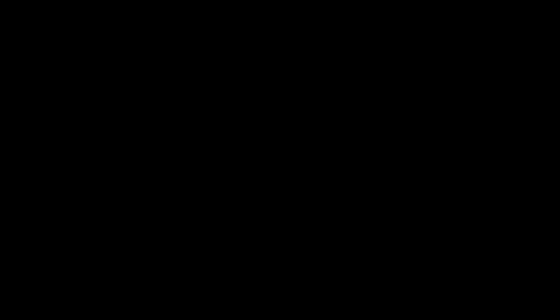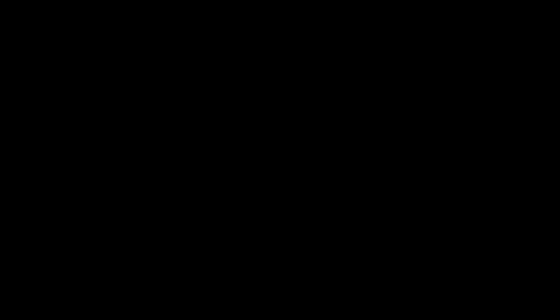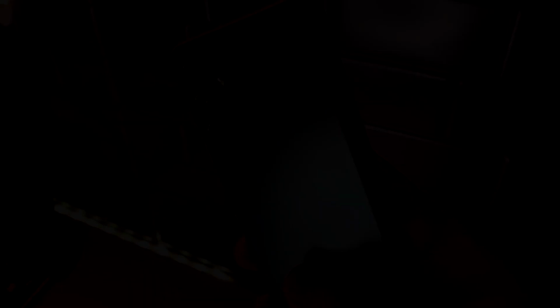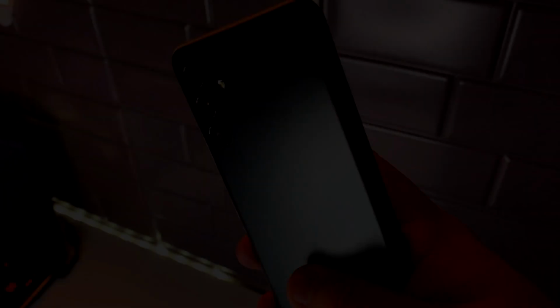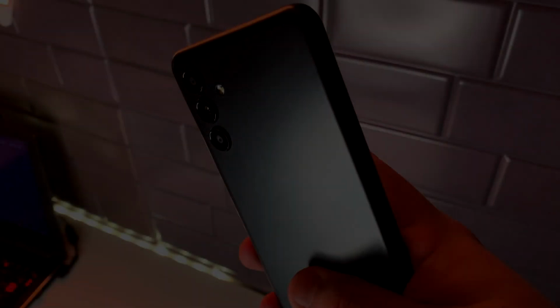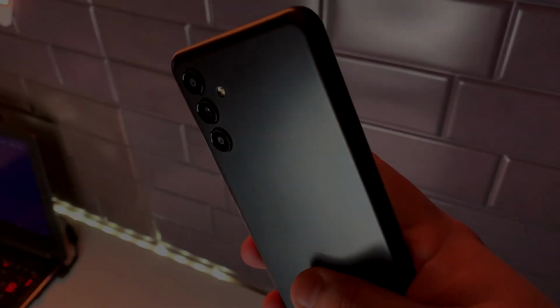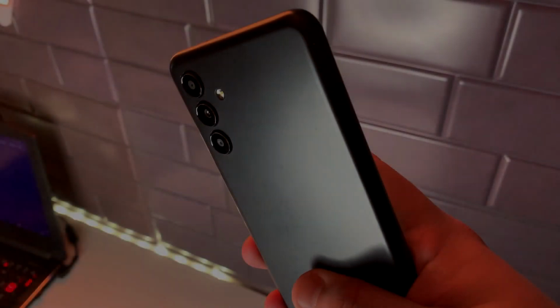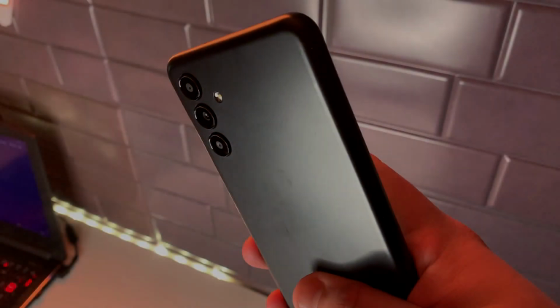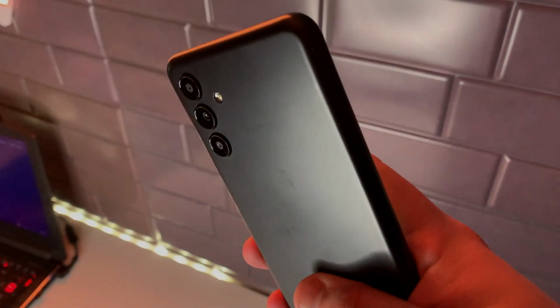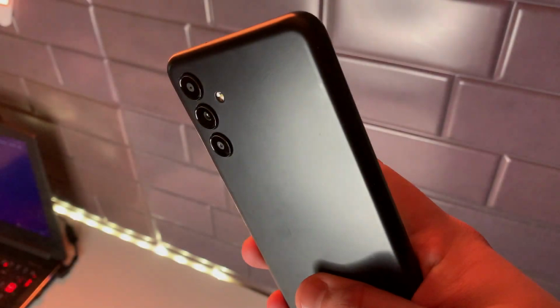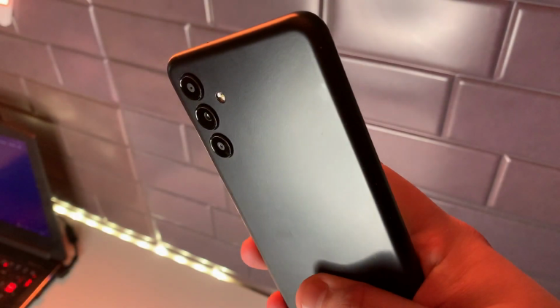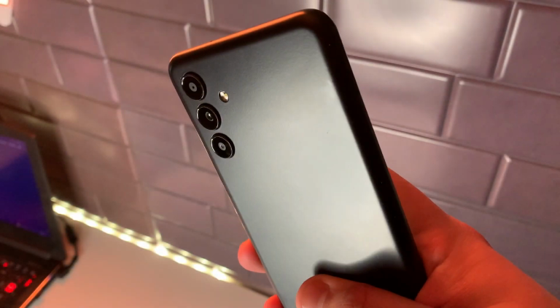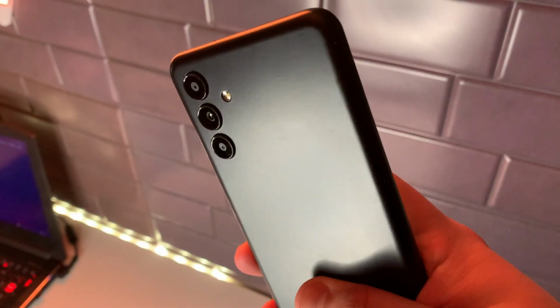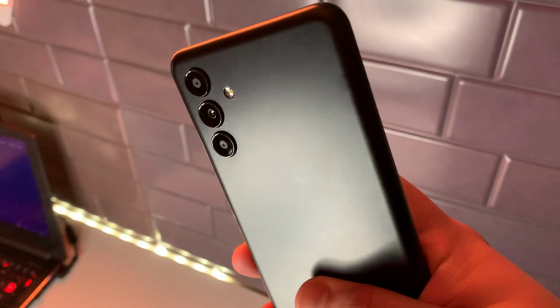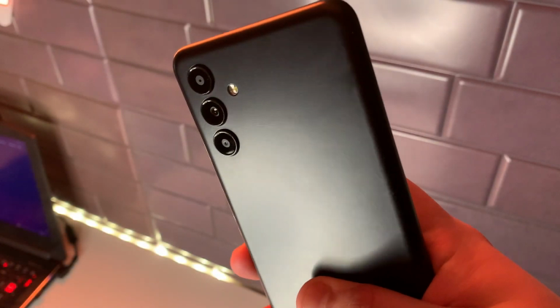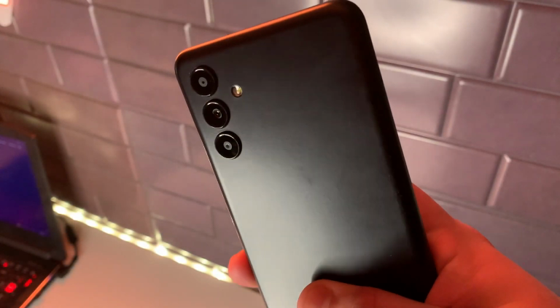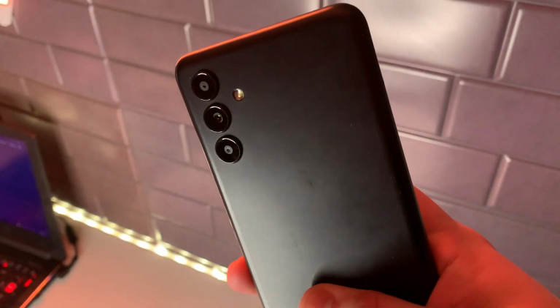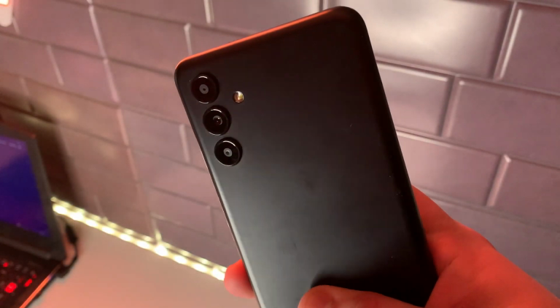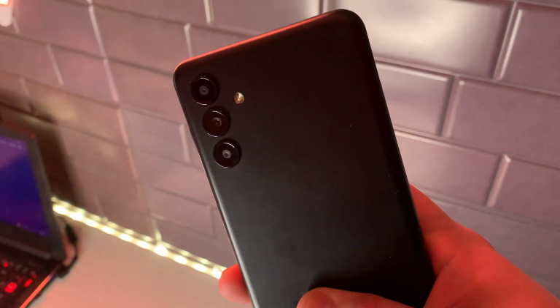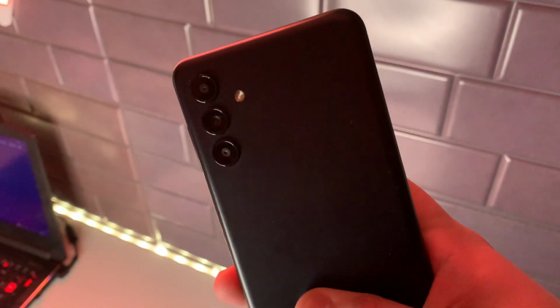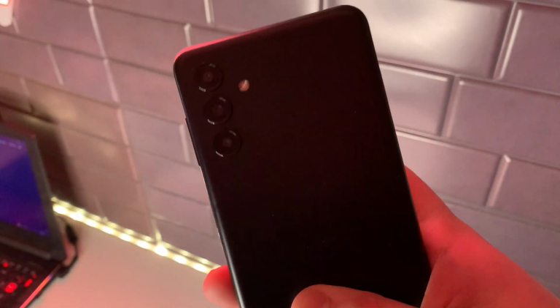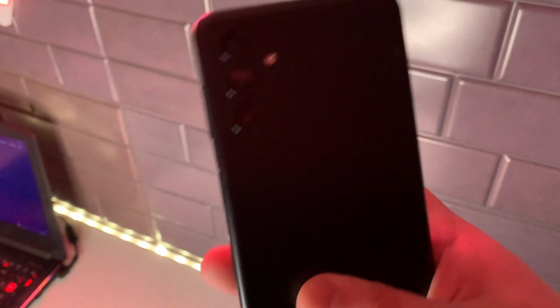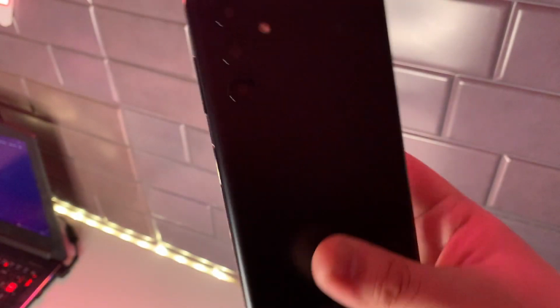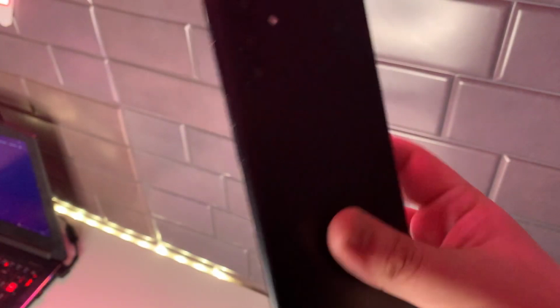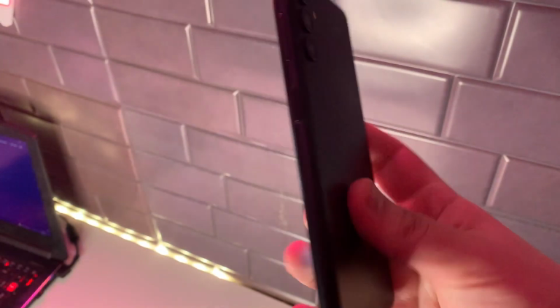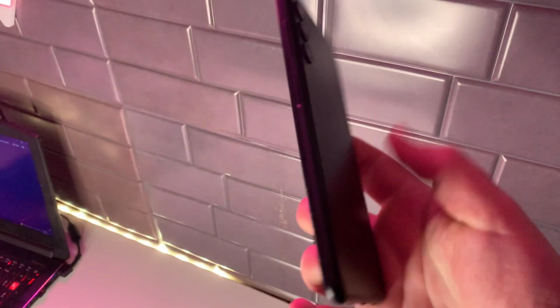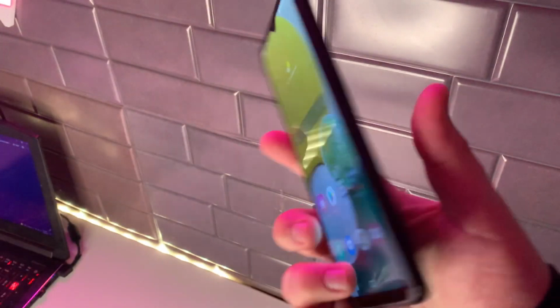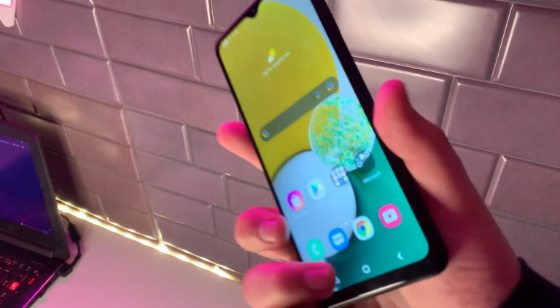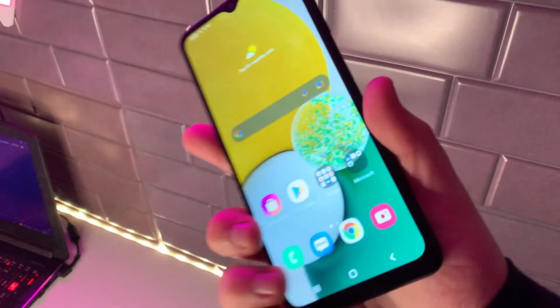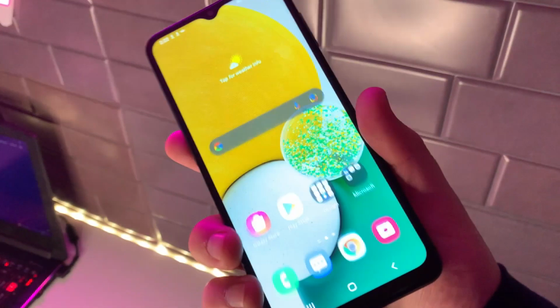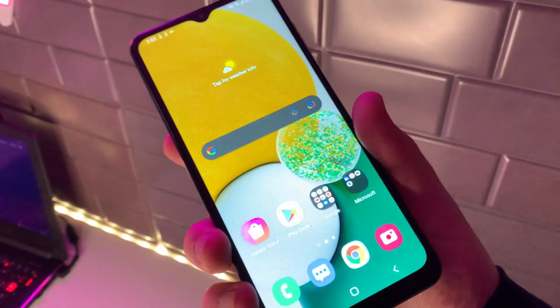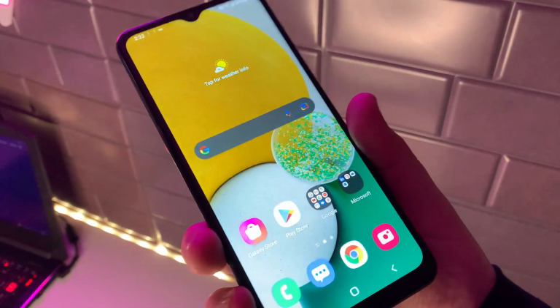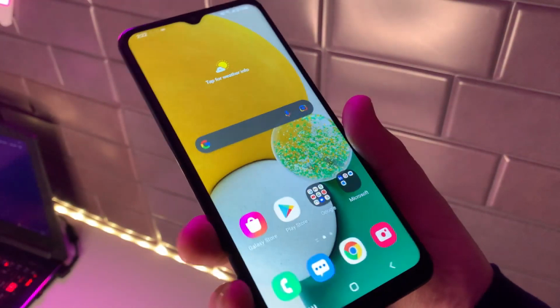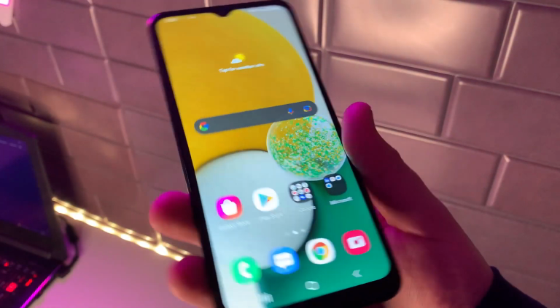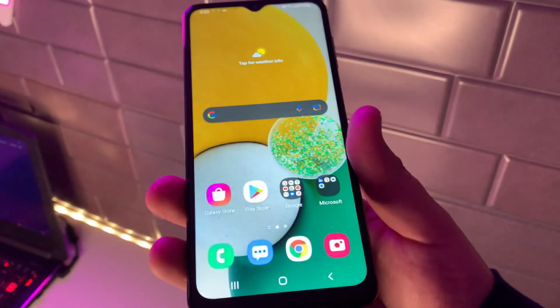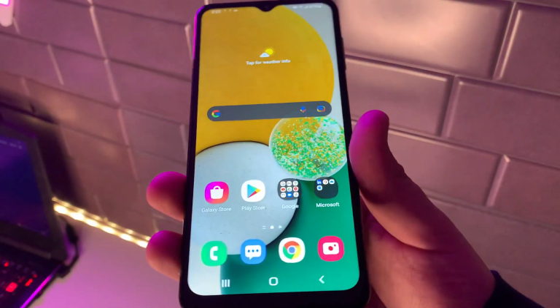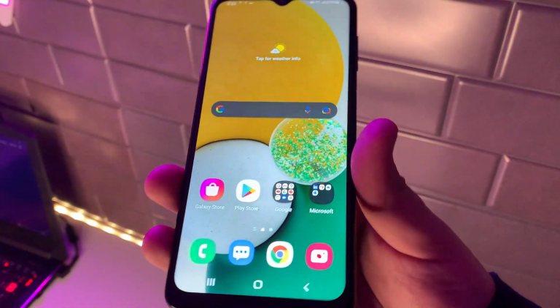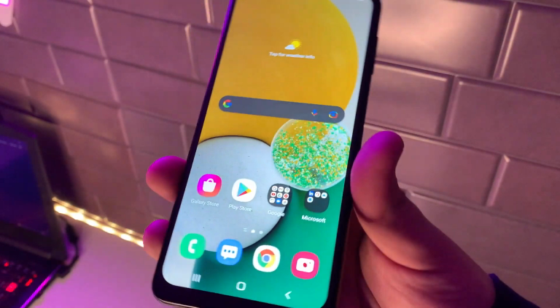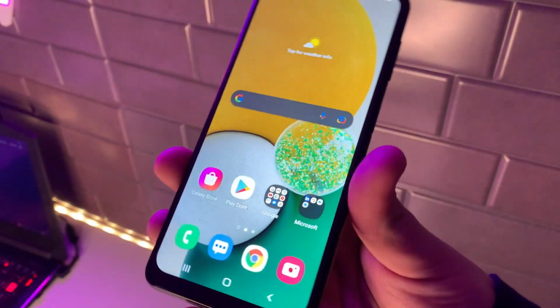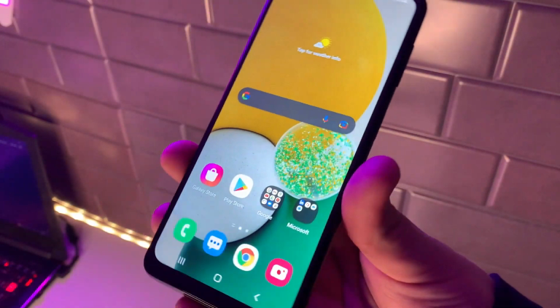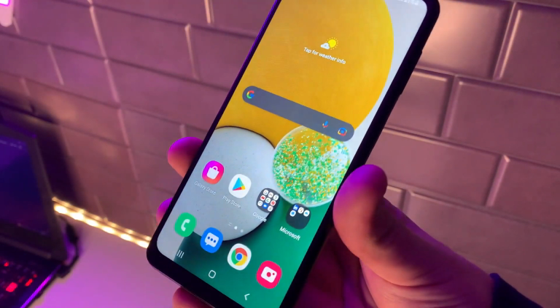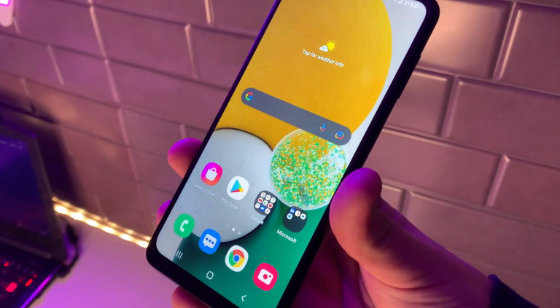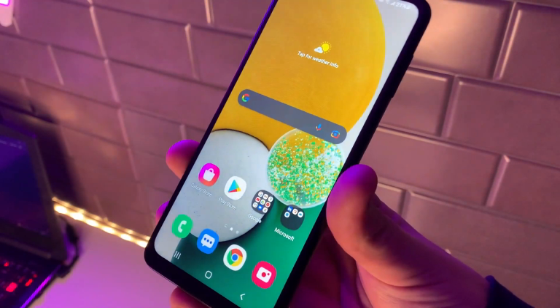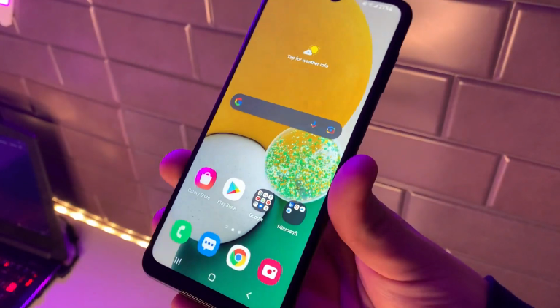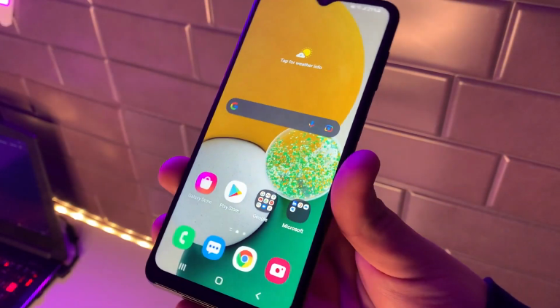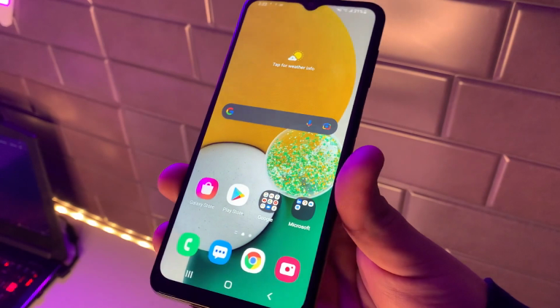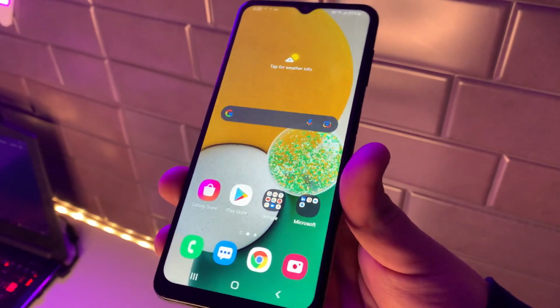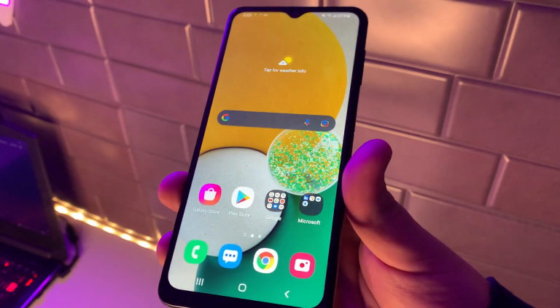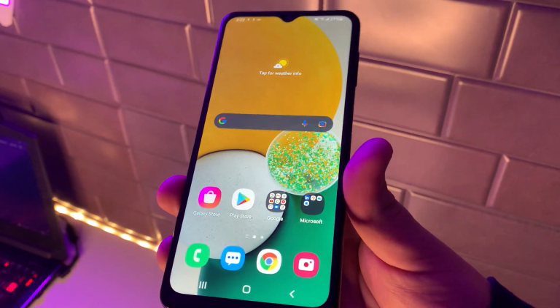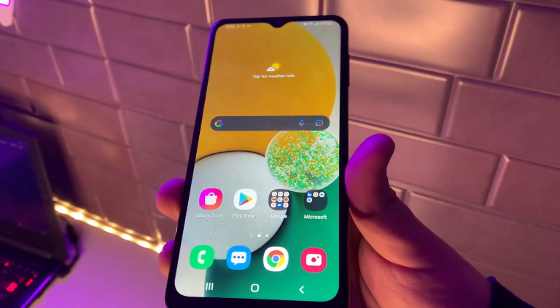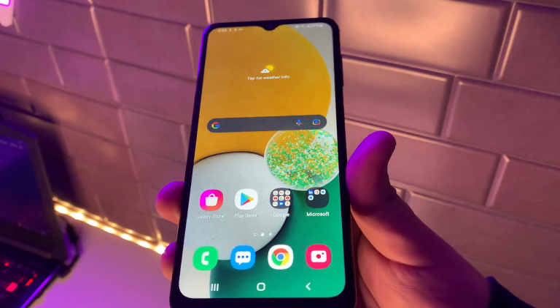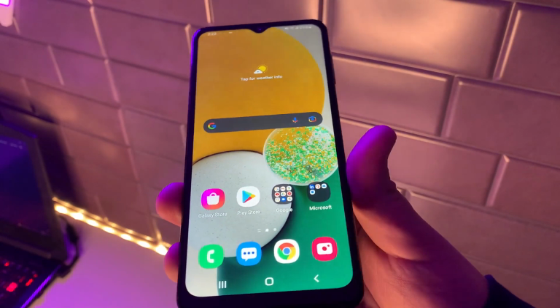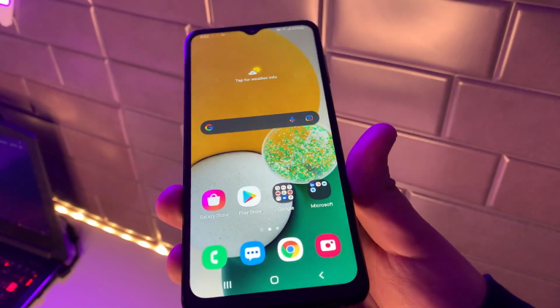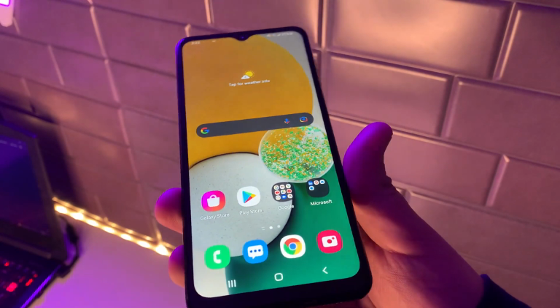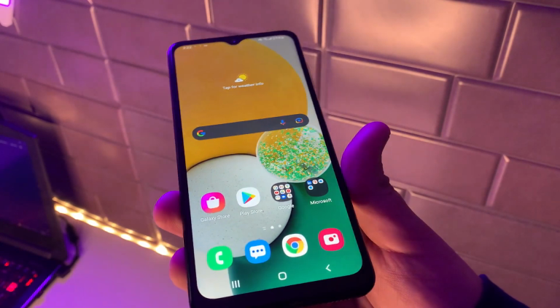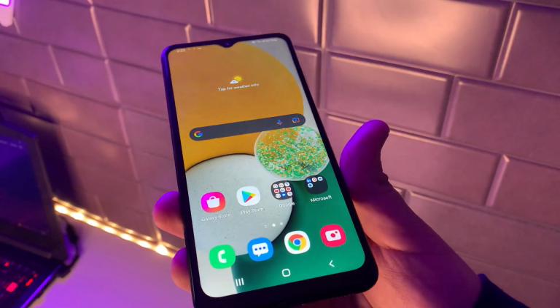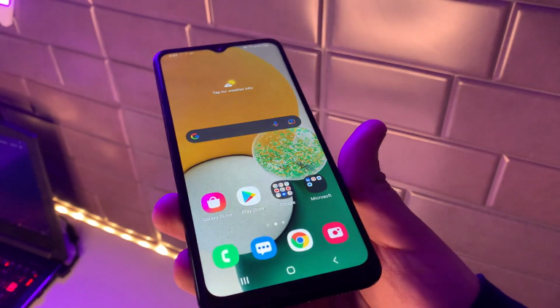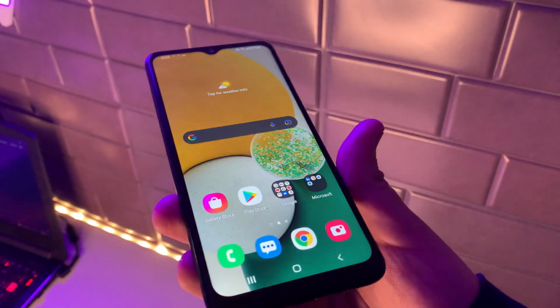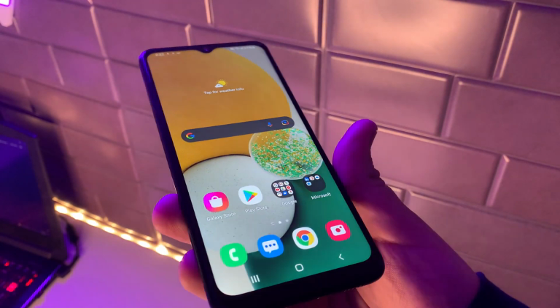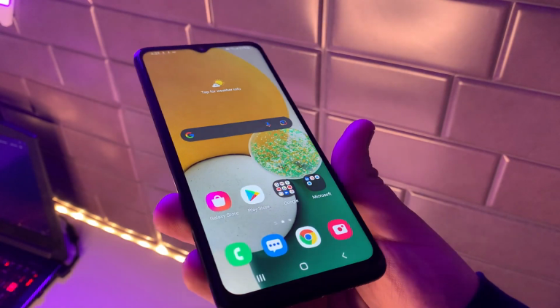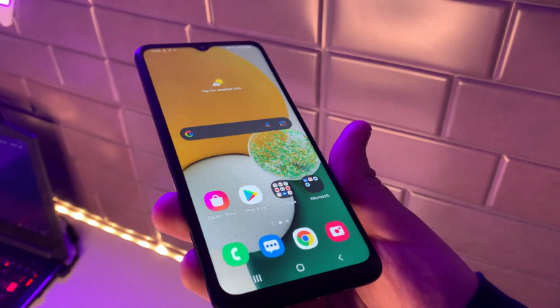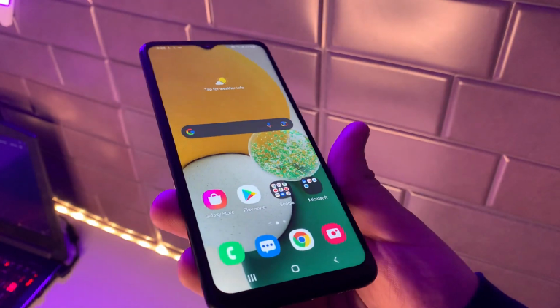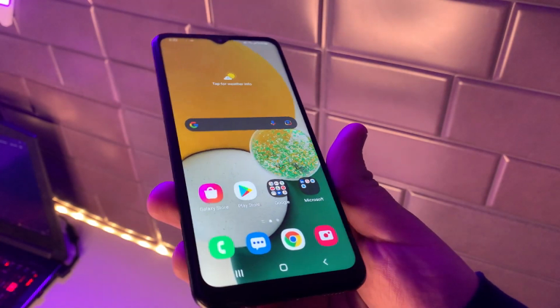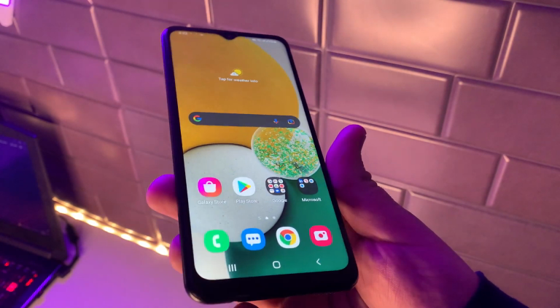What's up TechKings, Stefan here from TechRite. Today I'm going to be giving my comprehensive review on the new Samsung Galaxy A13 5G.